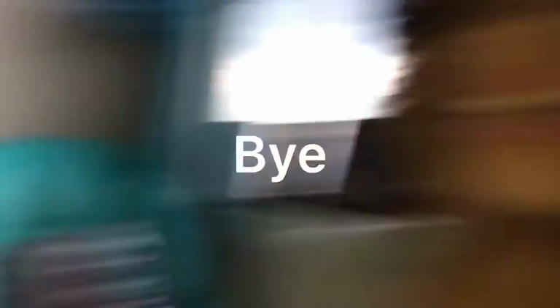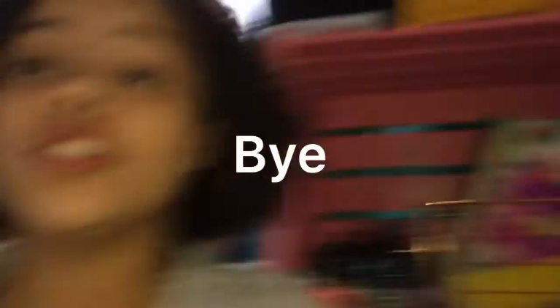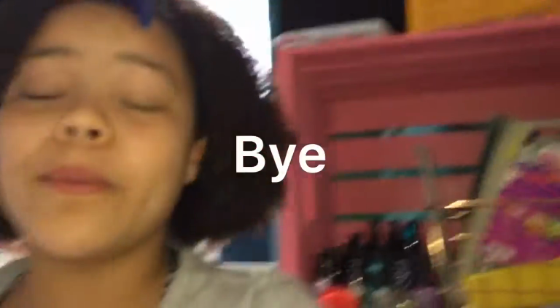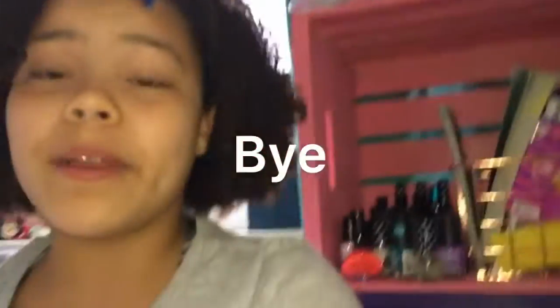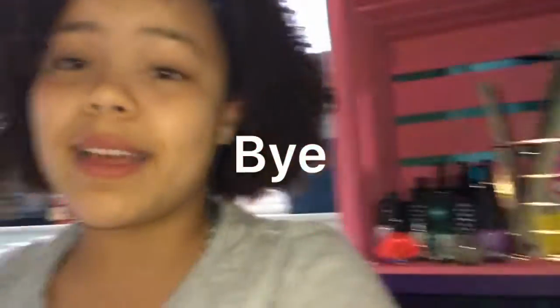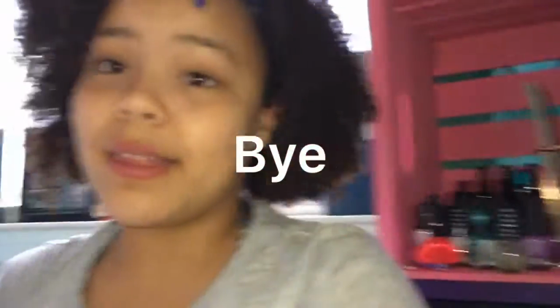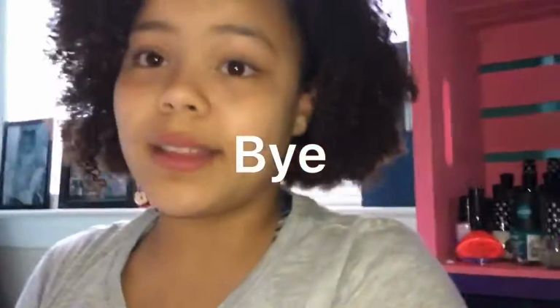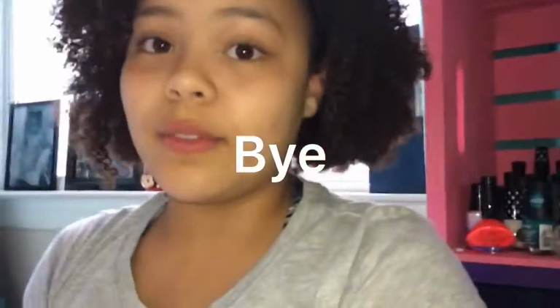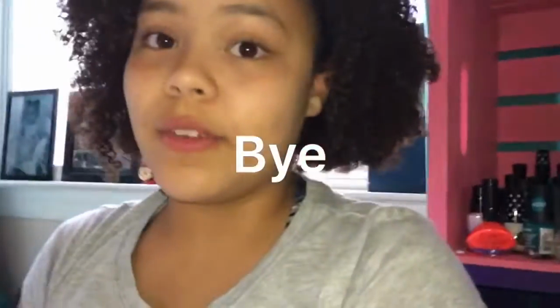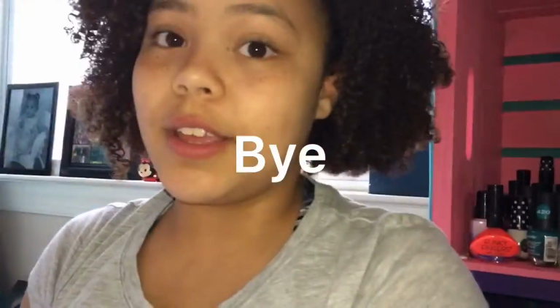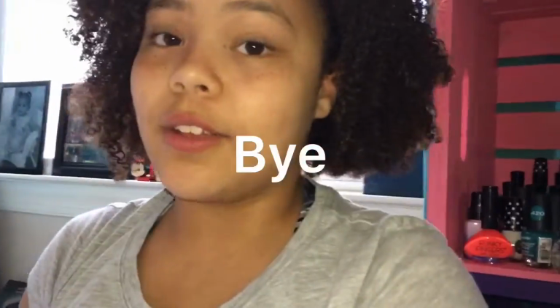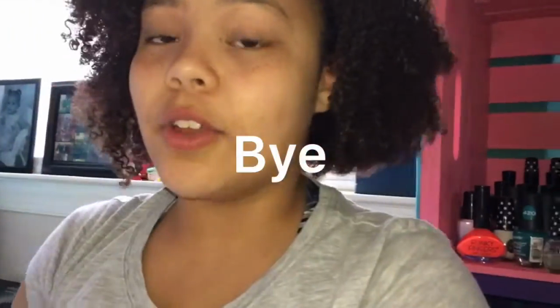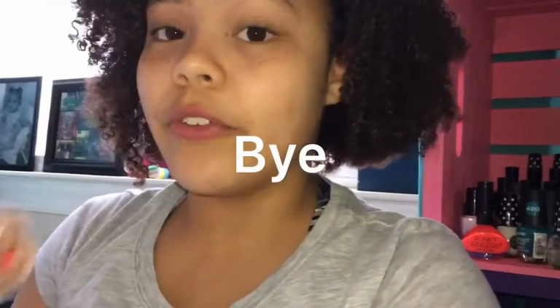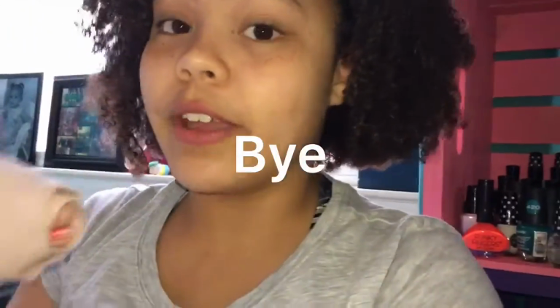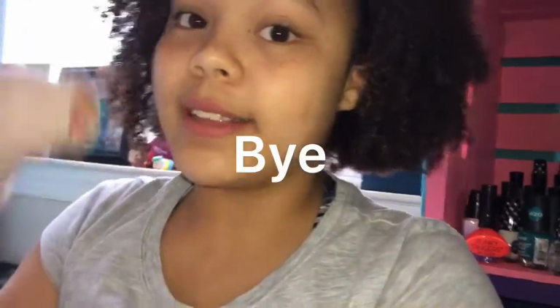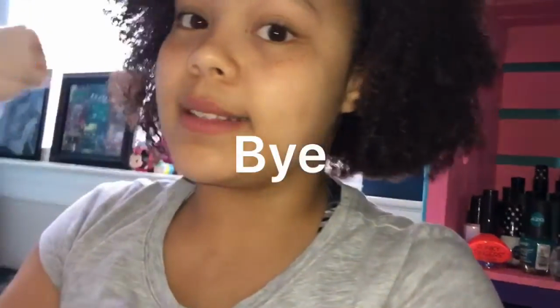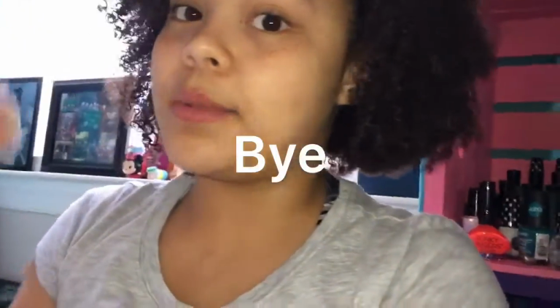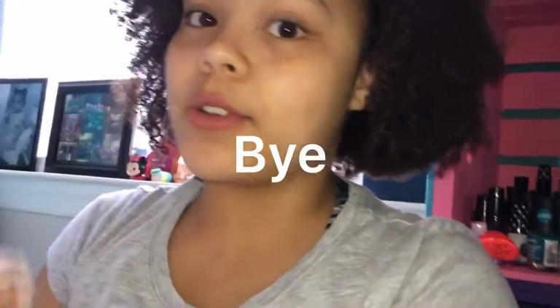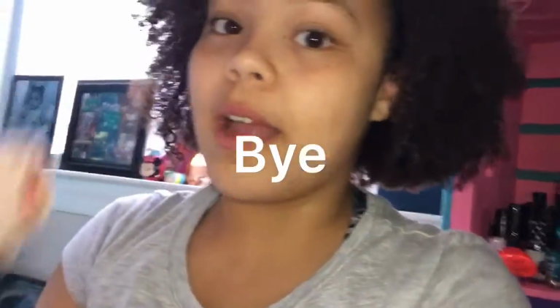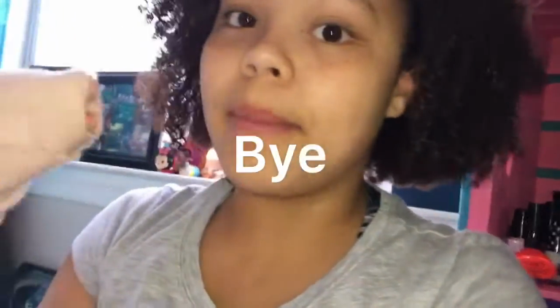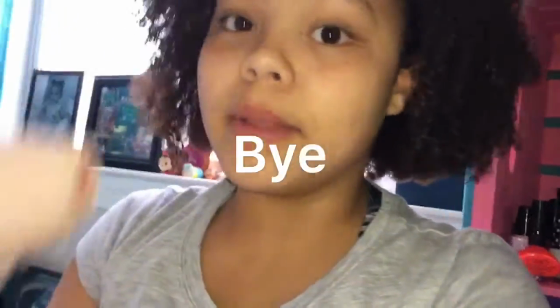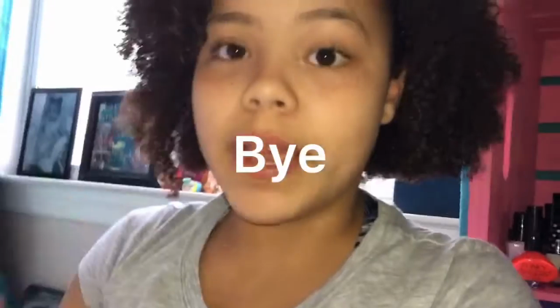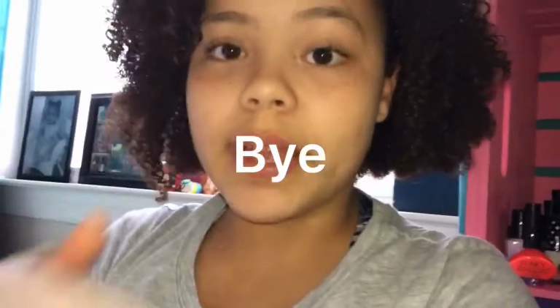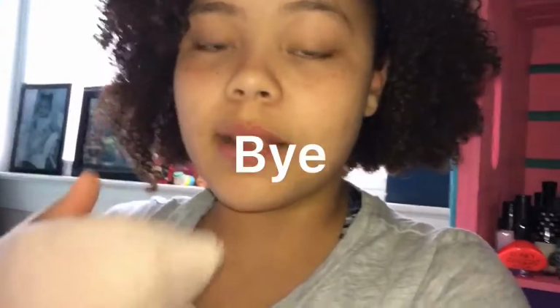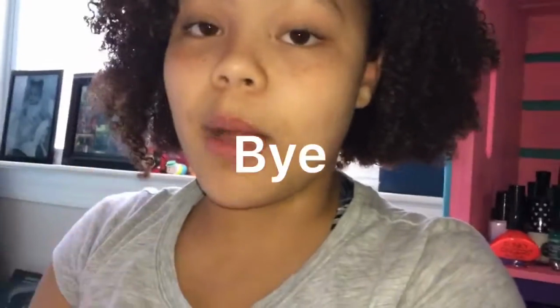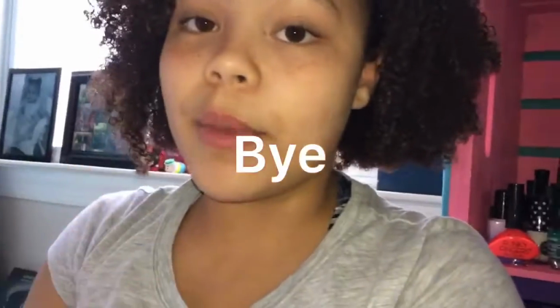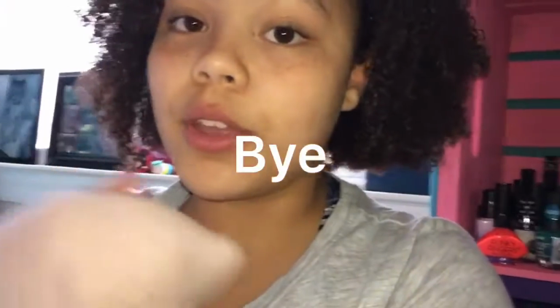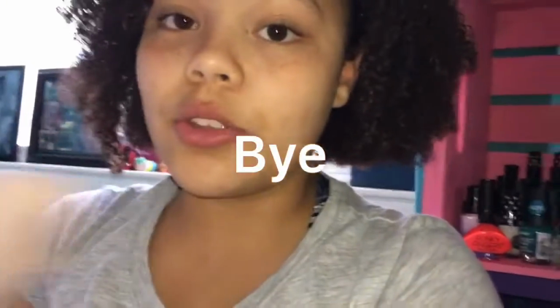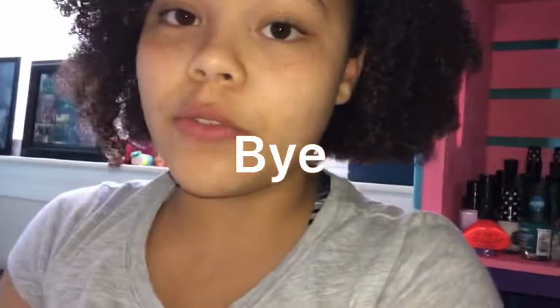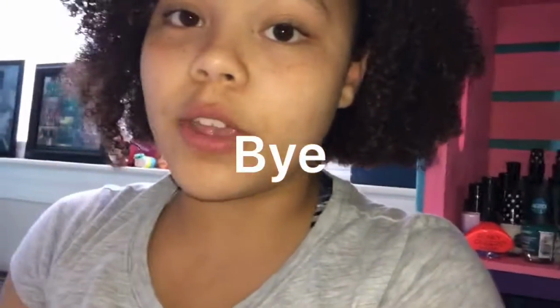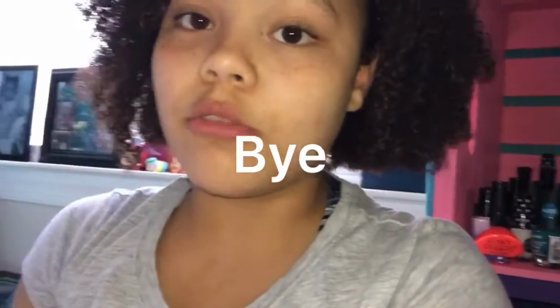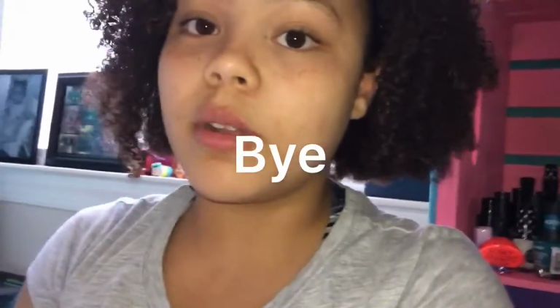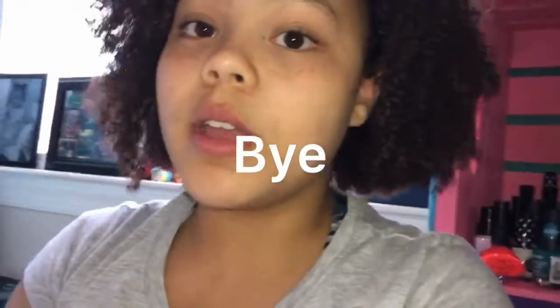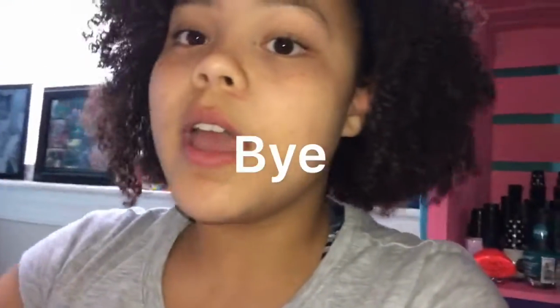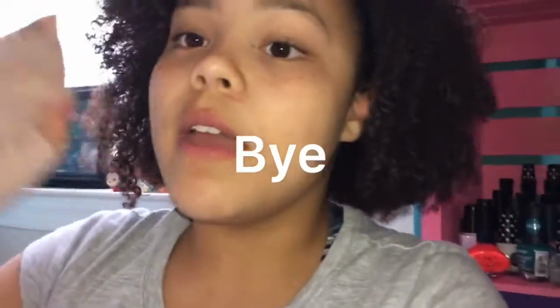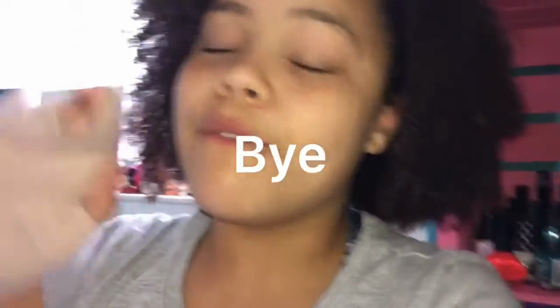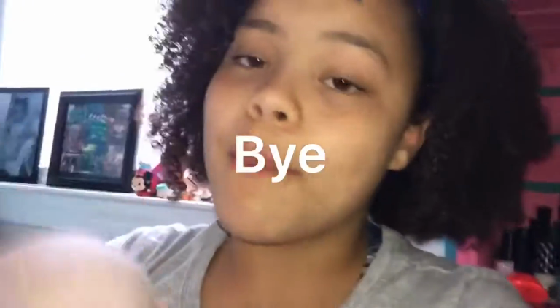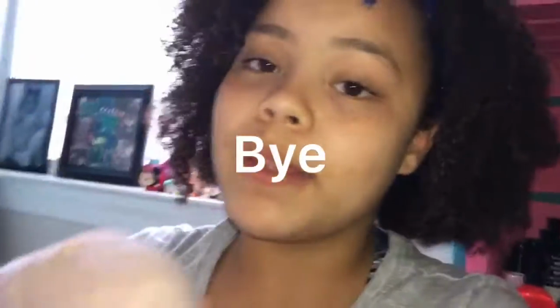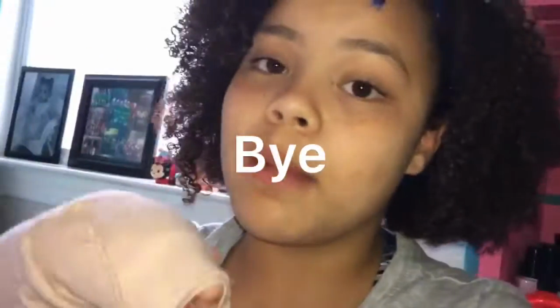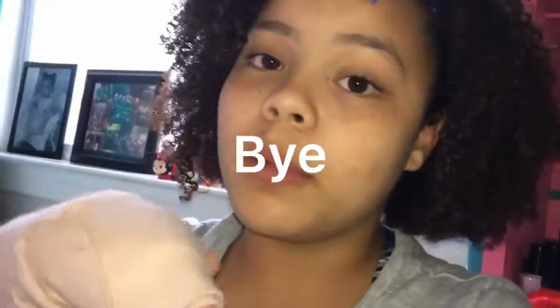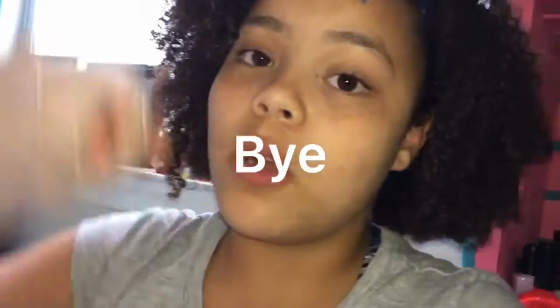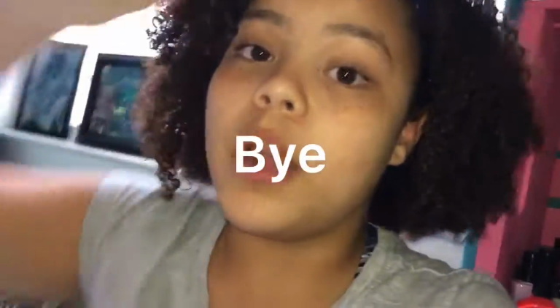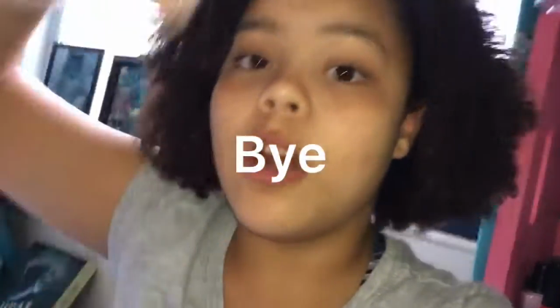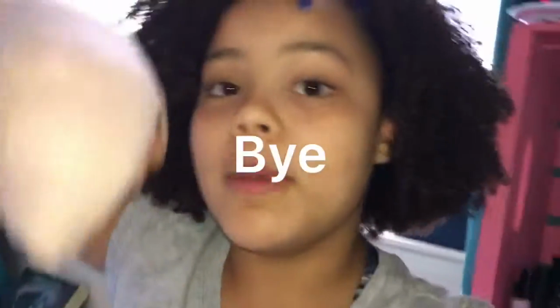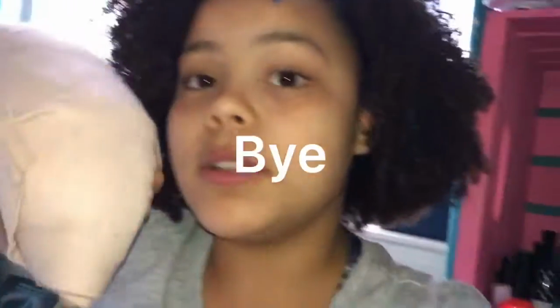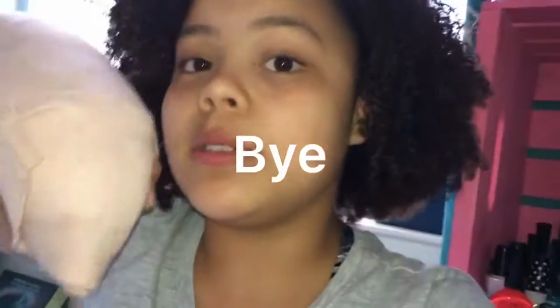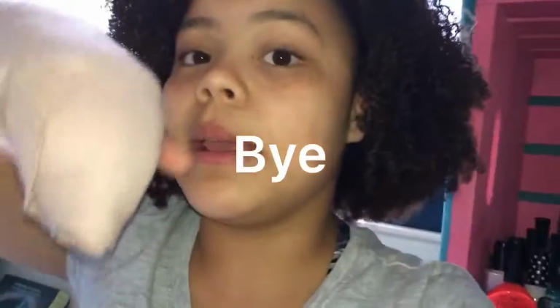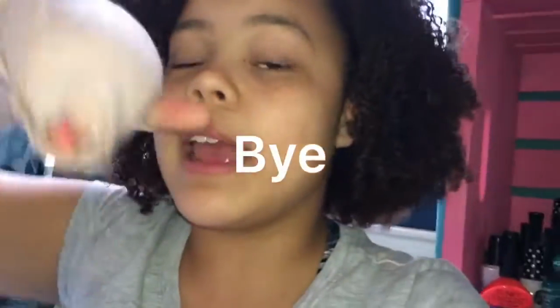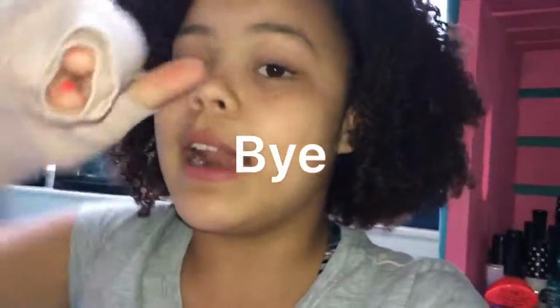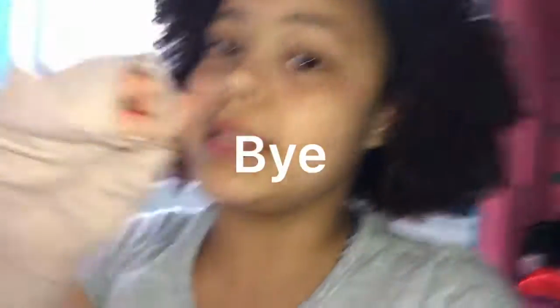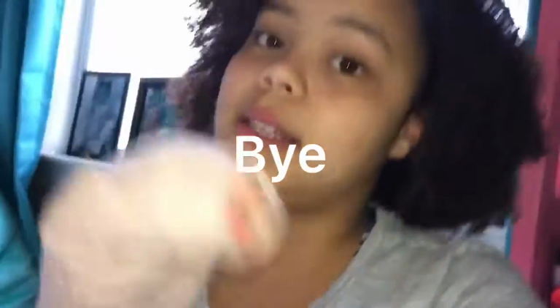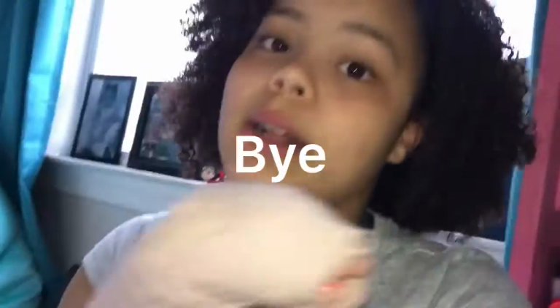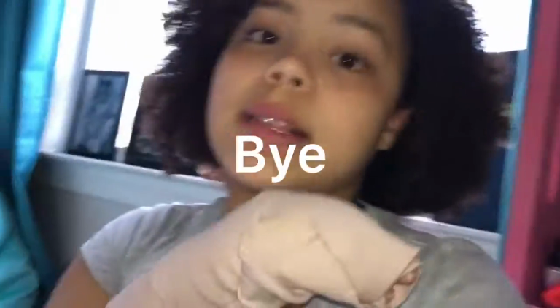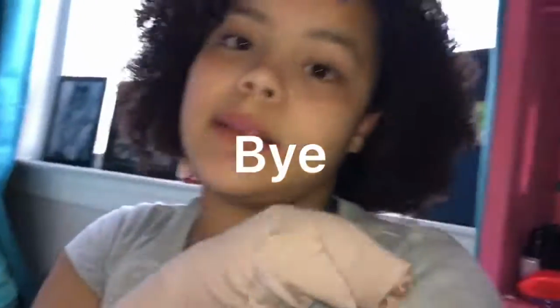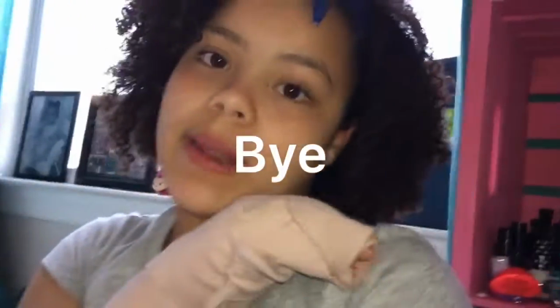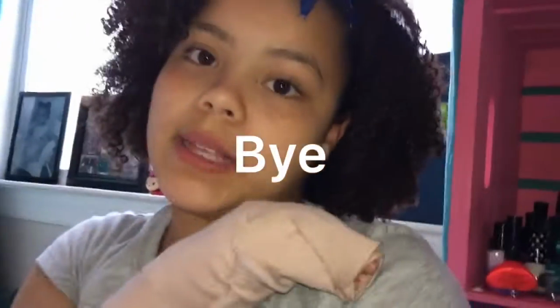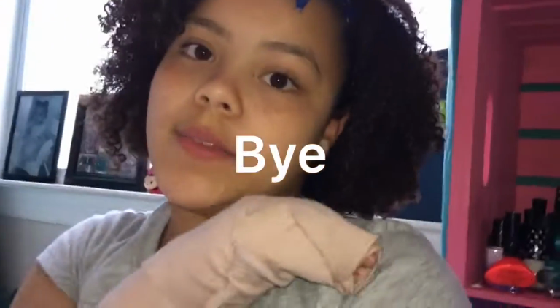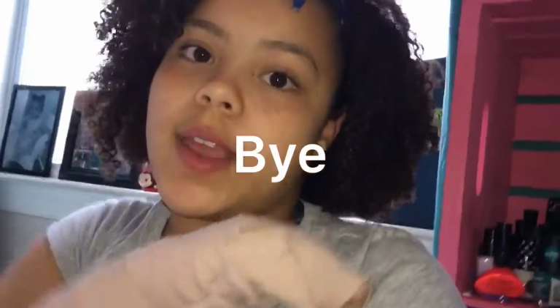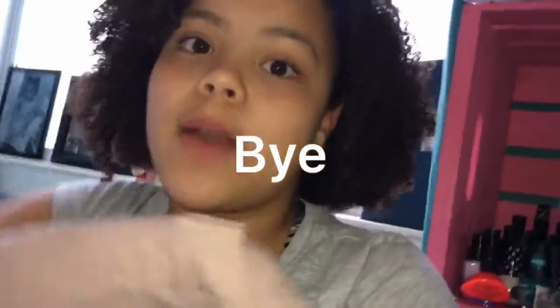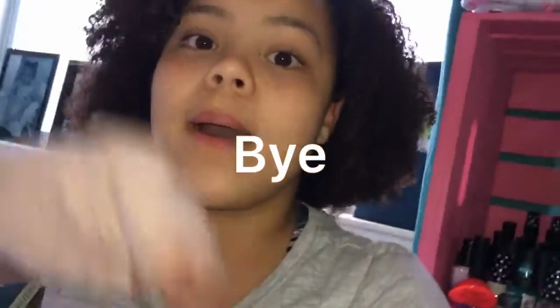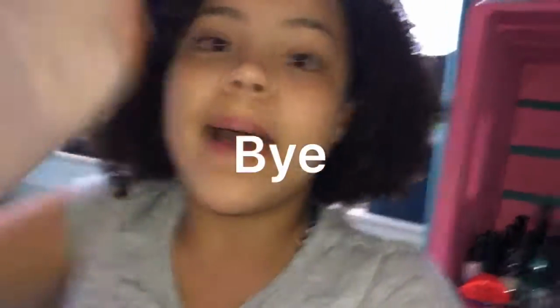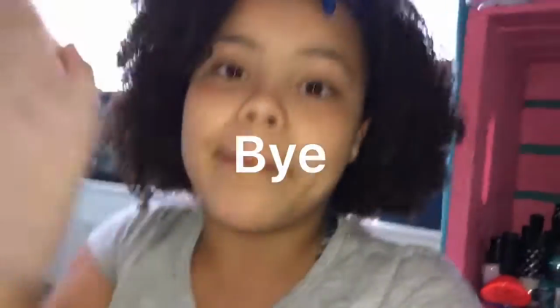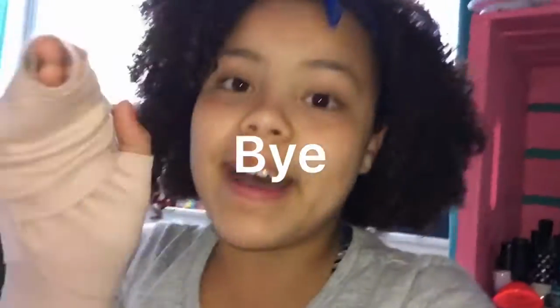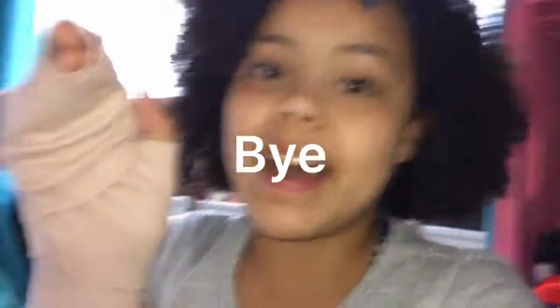So I hope you guys liked this video. Don't forget to subscribe, like, comment, hit the notification button, and find me on all my social media. I'll see you guys in my next video. Bye!